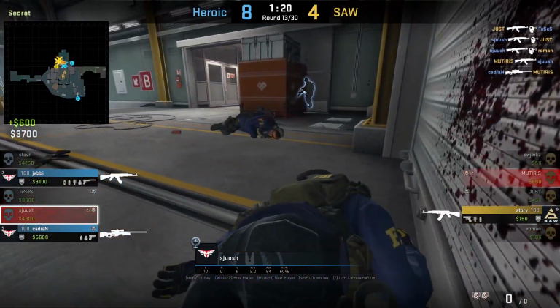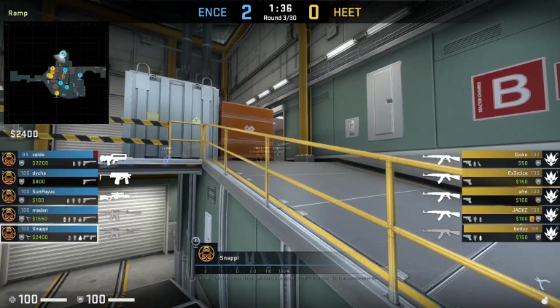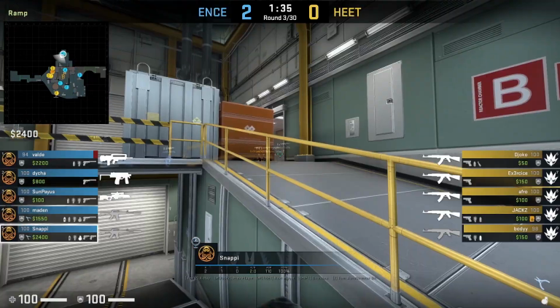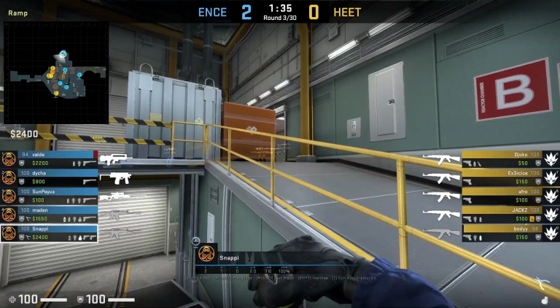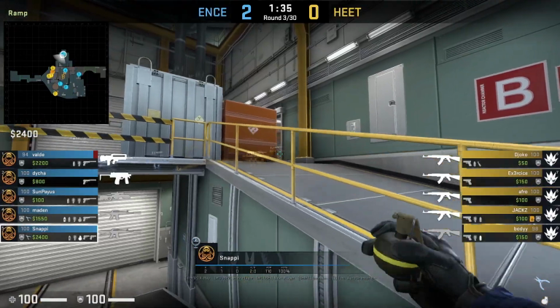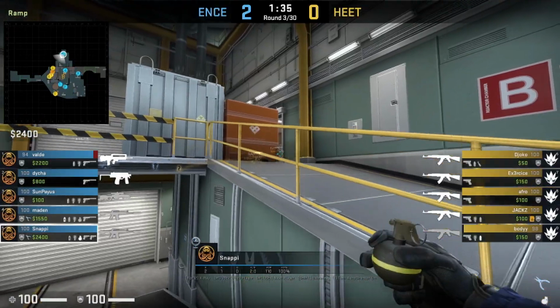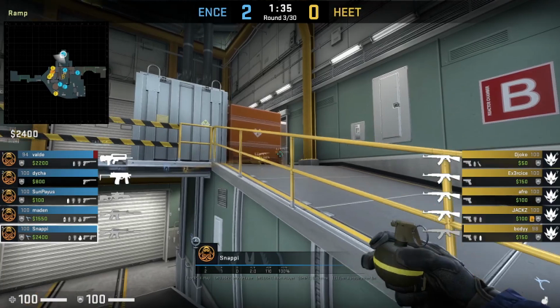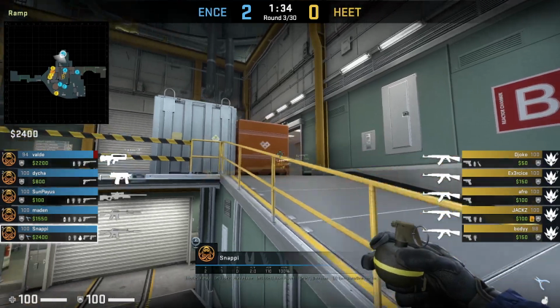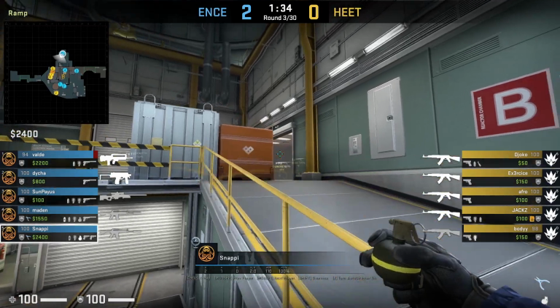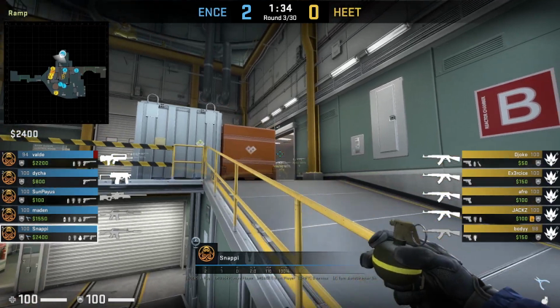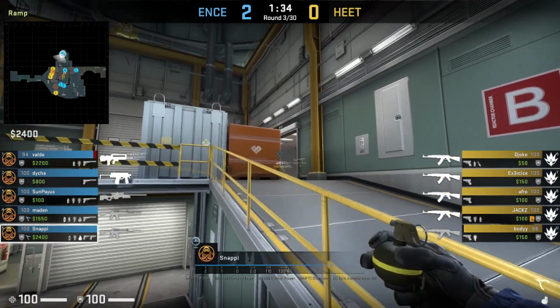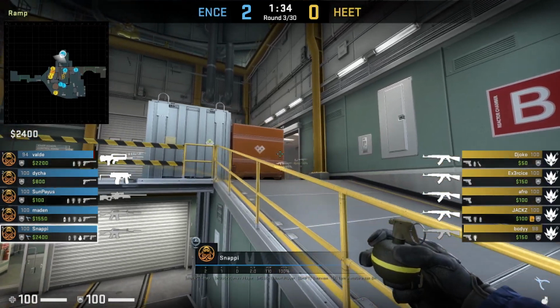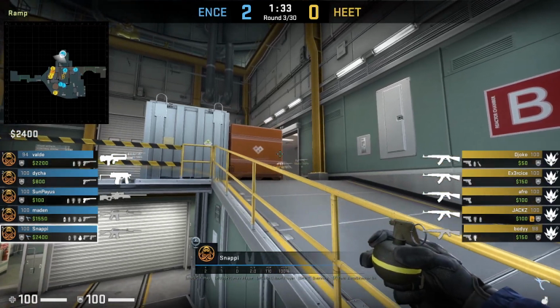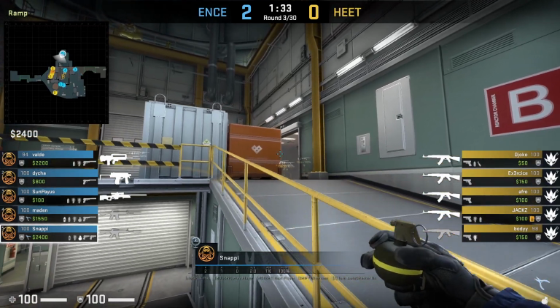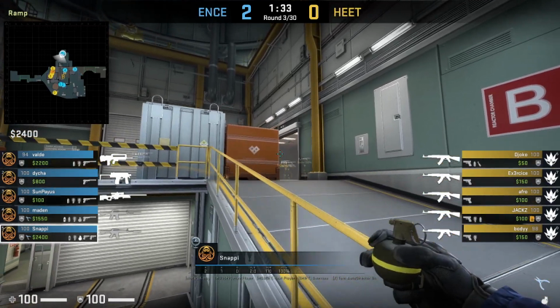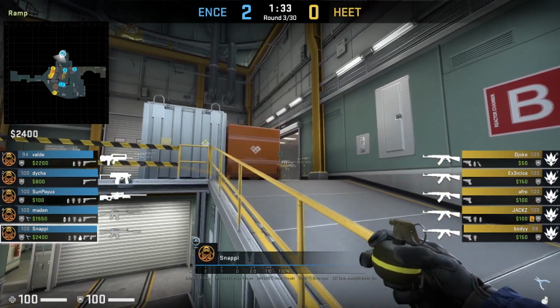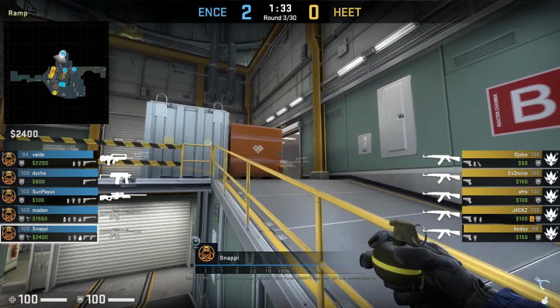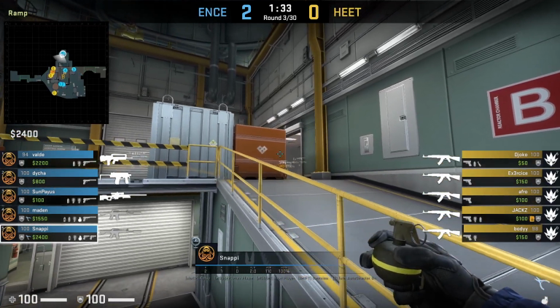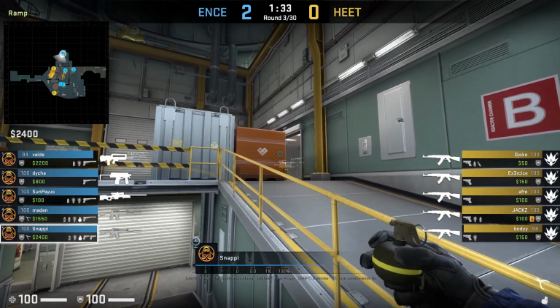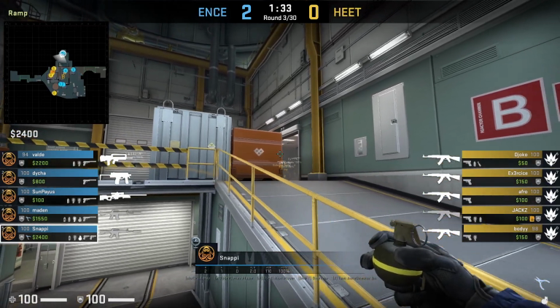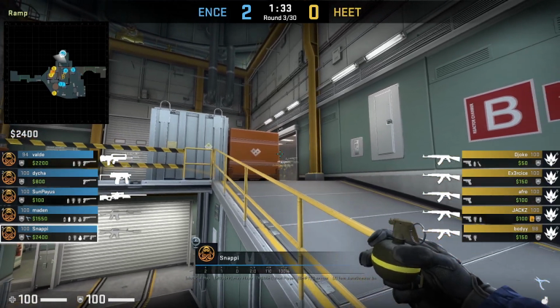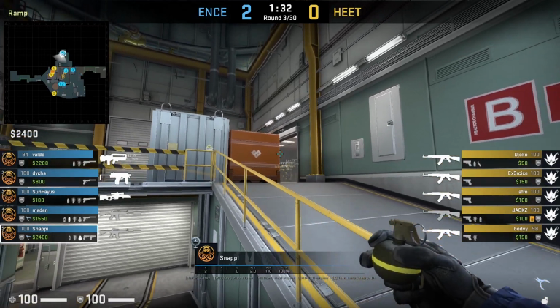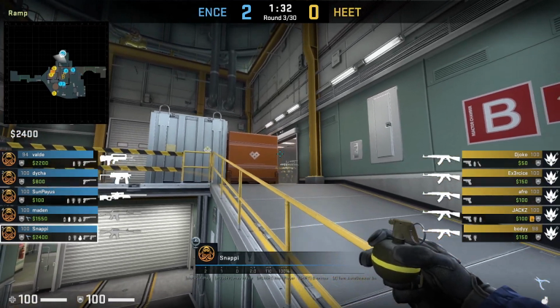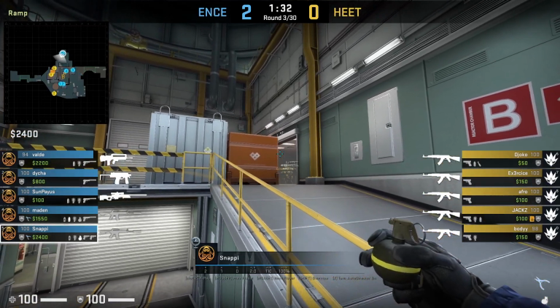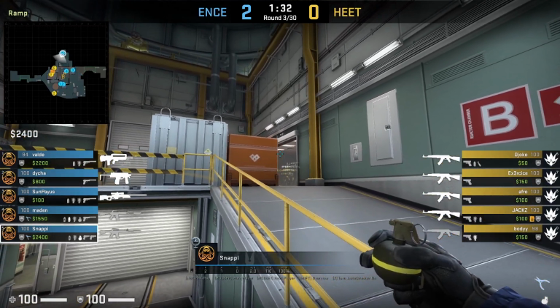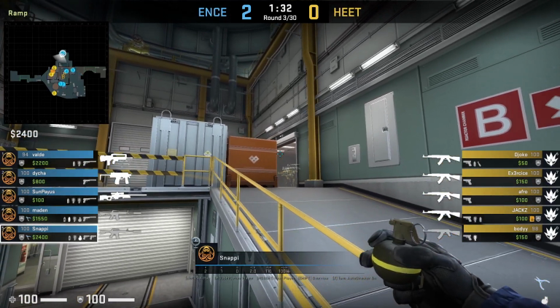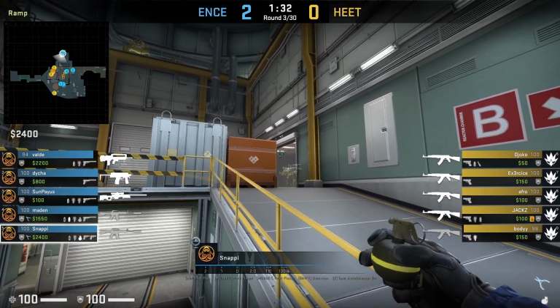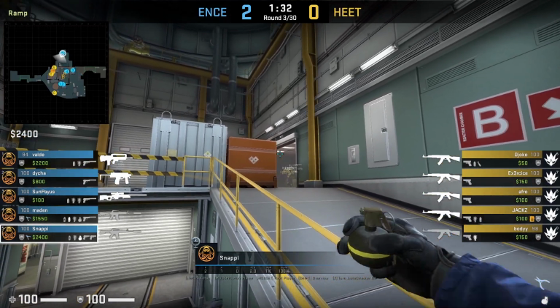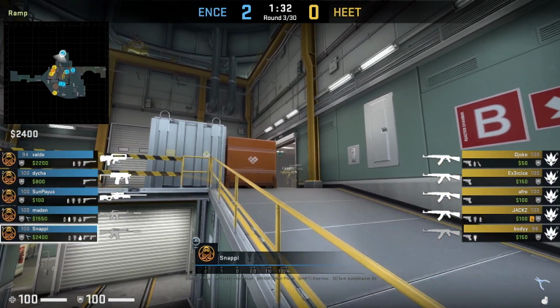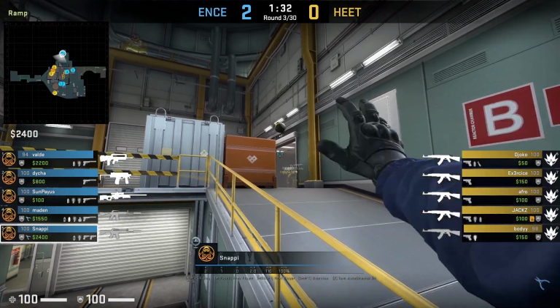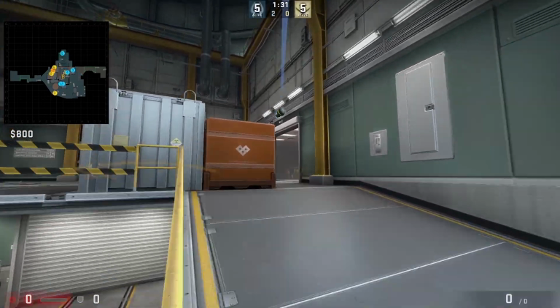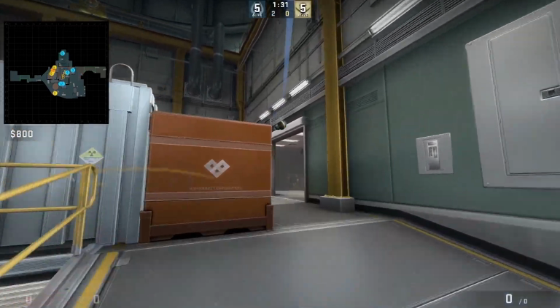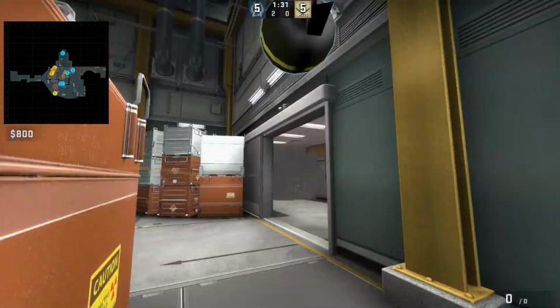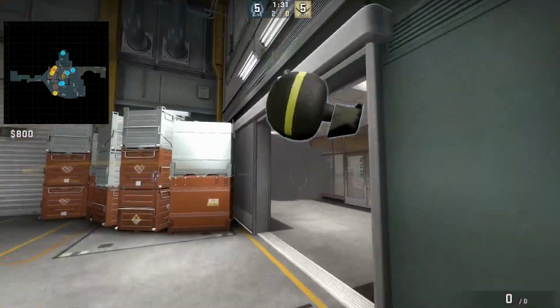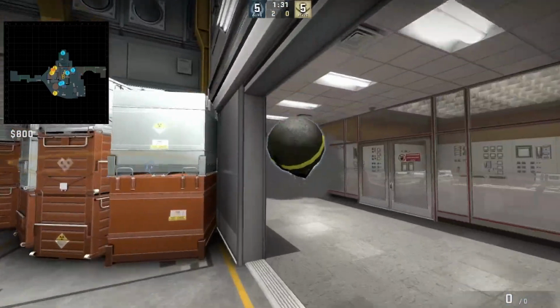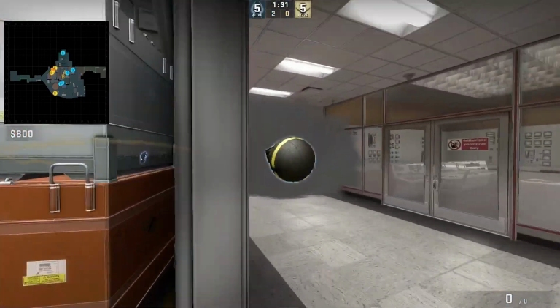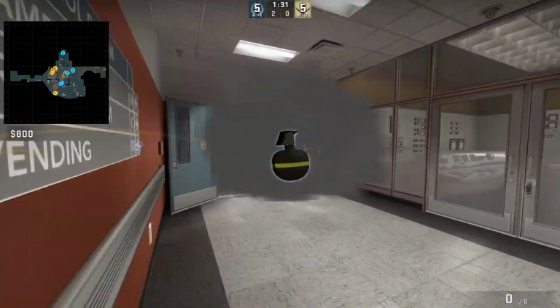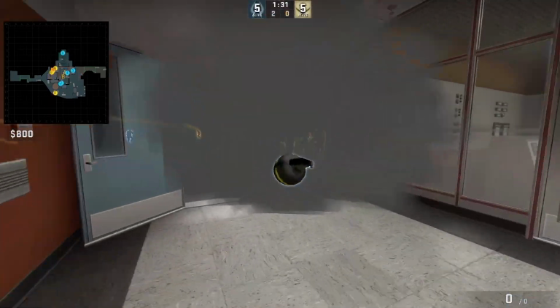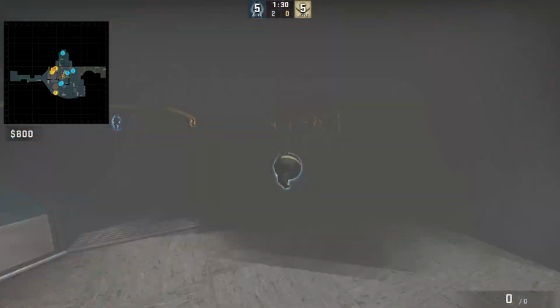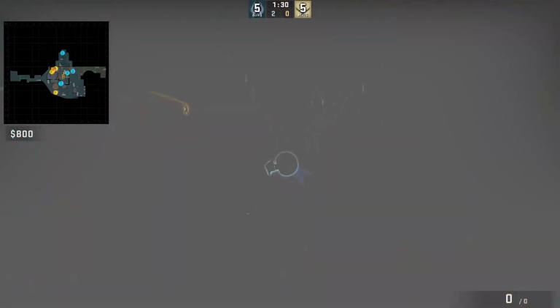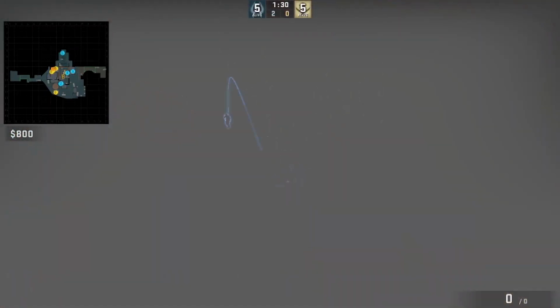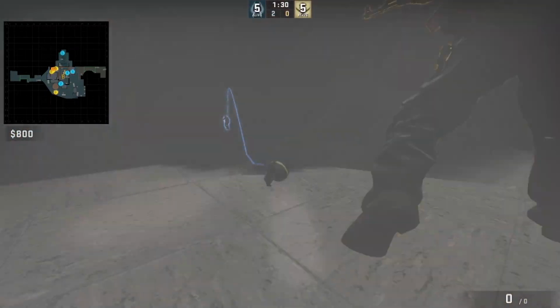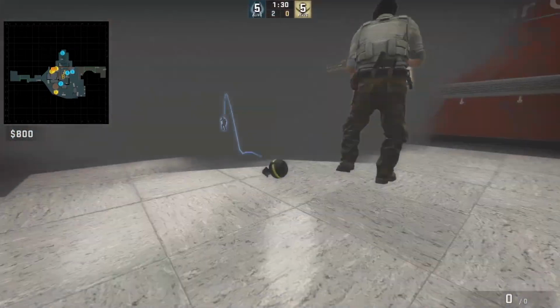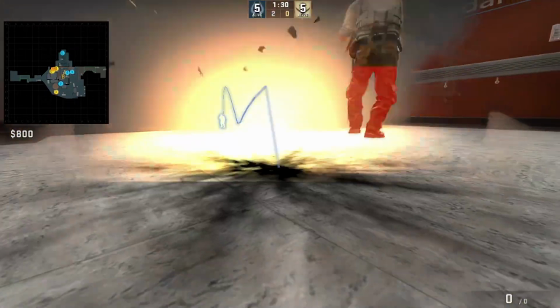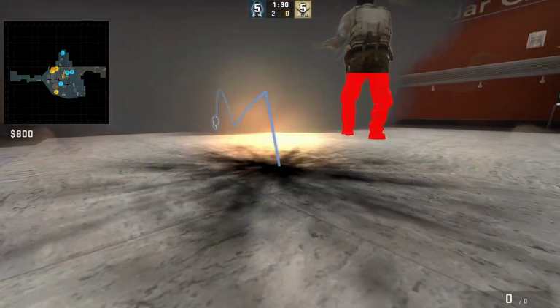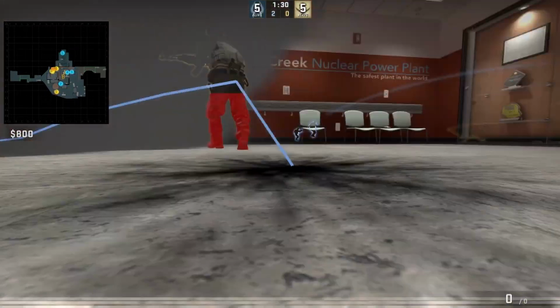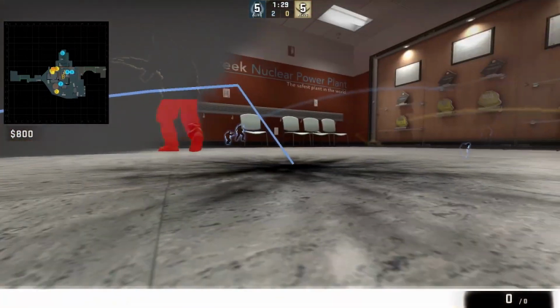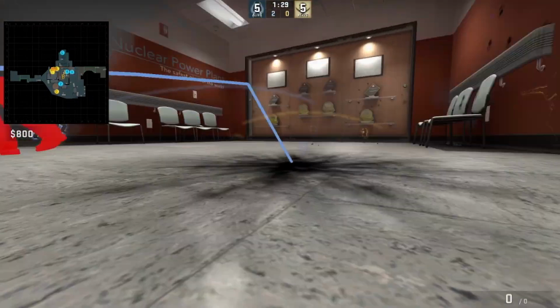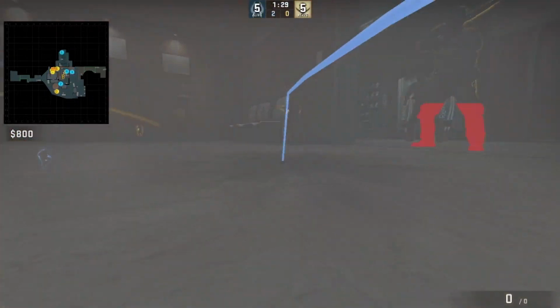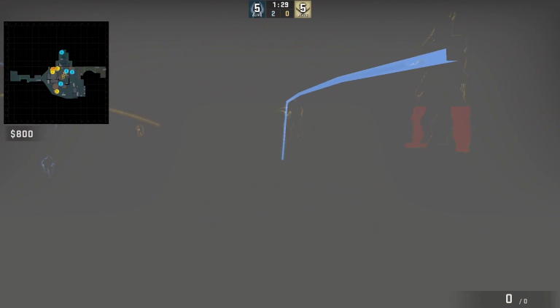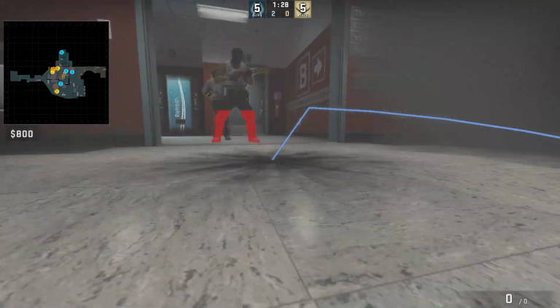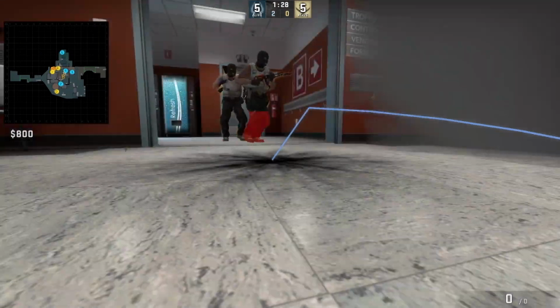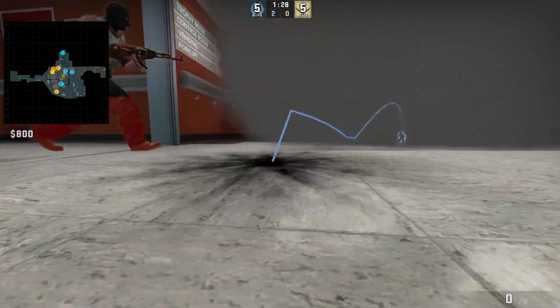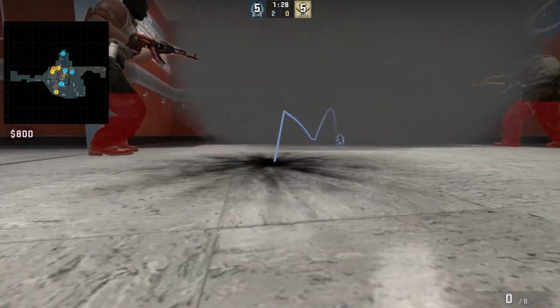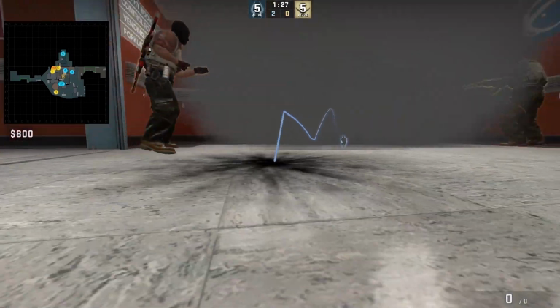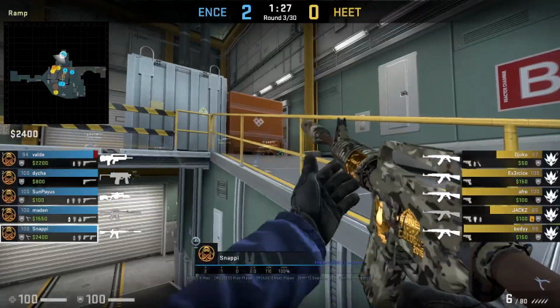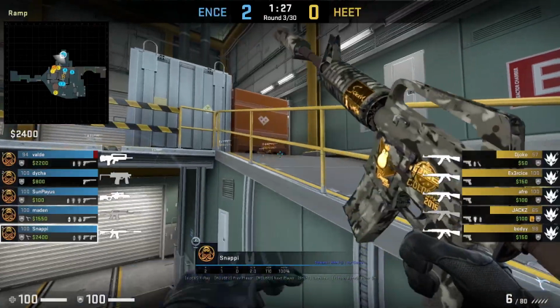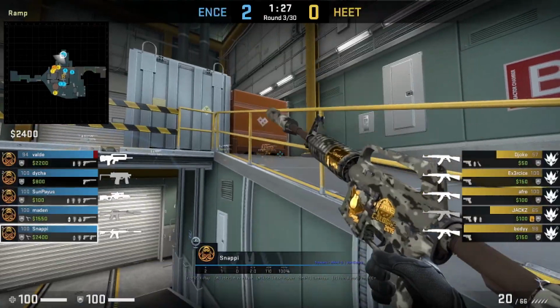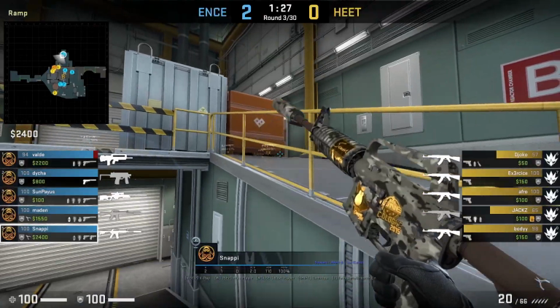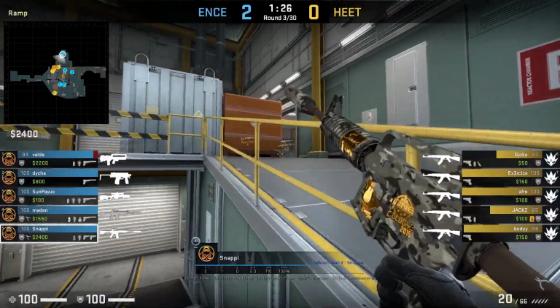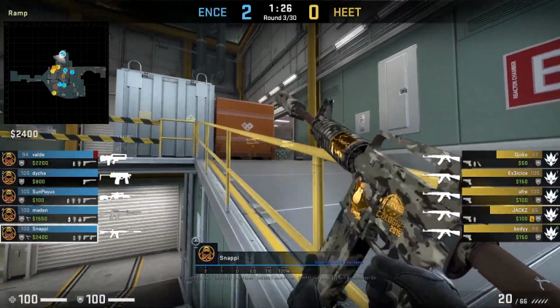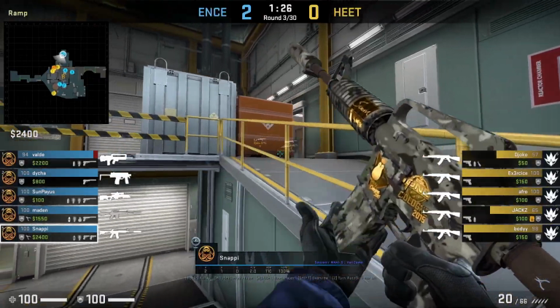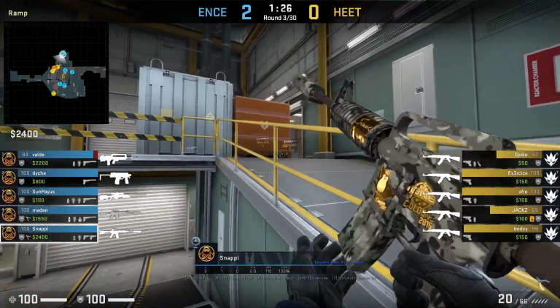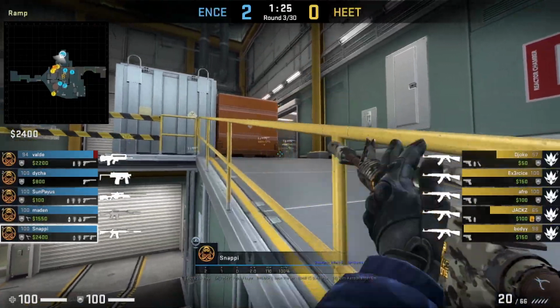Stabby nades radio by aiming at the light, then walks forward and left click throws. This is an easy lineup to remember when radio is smoked off.